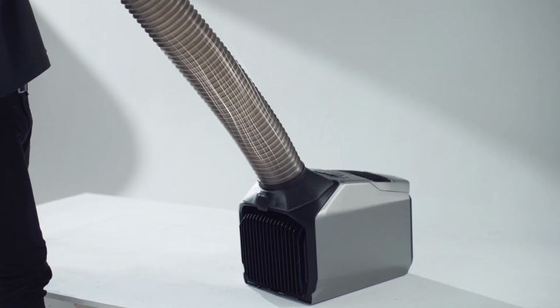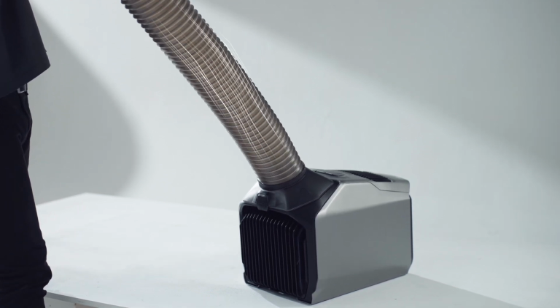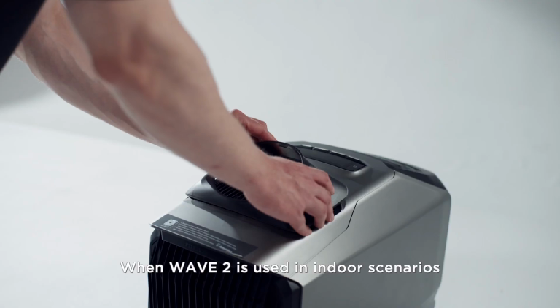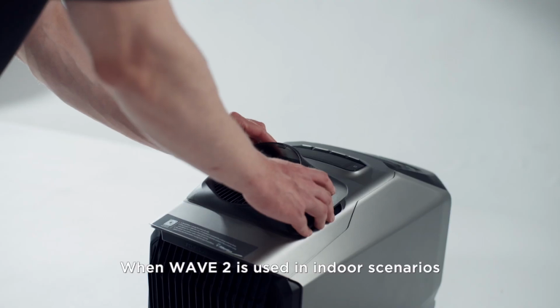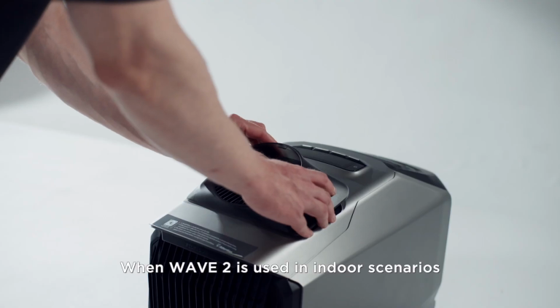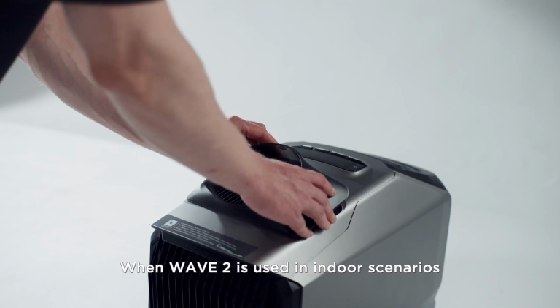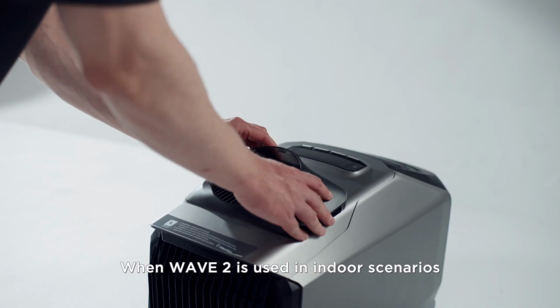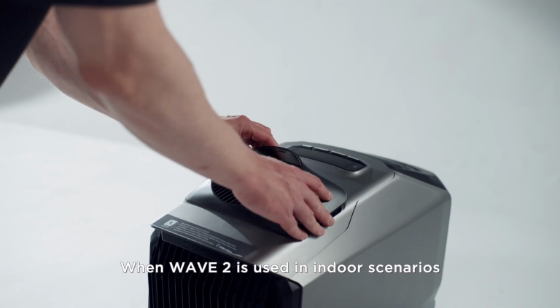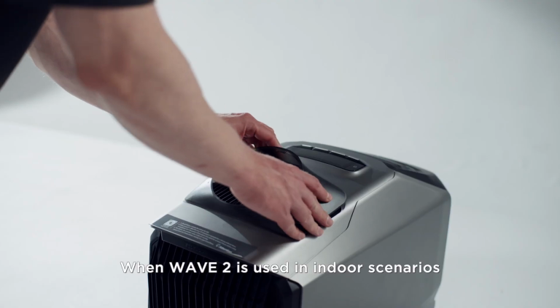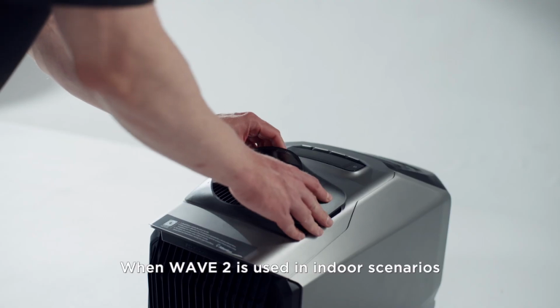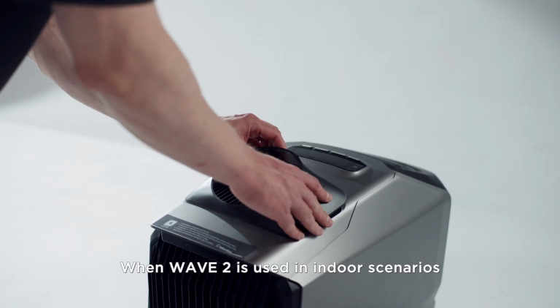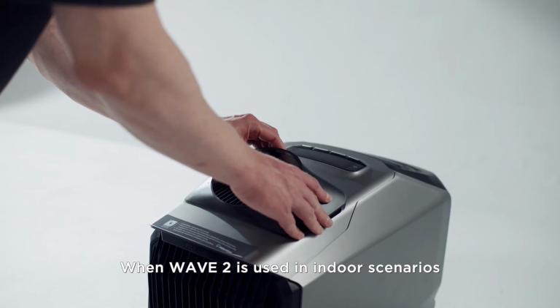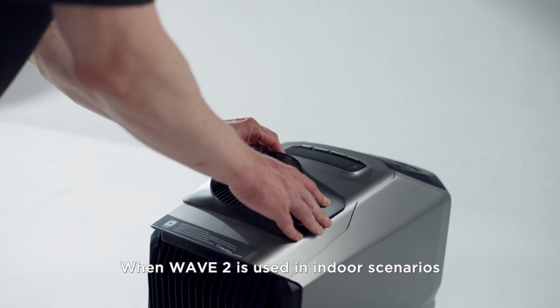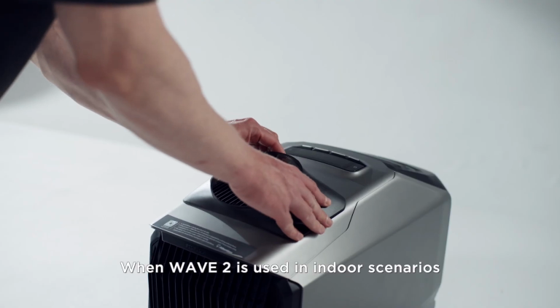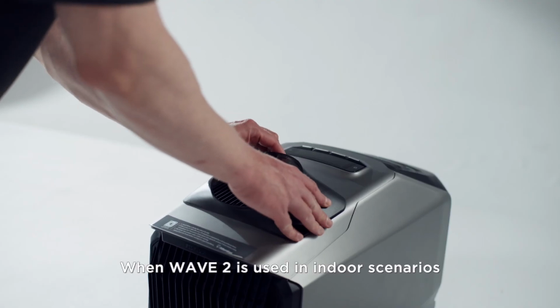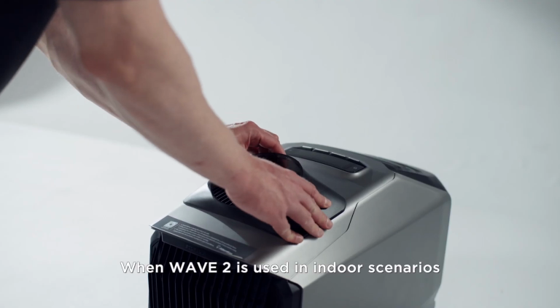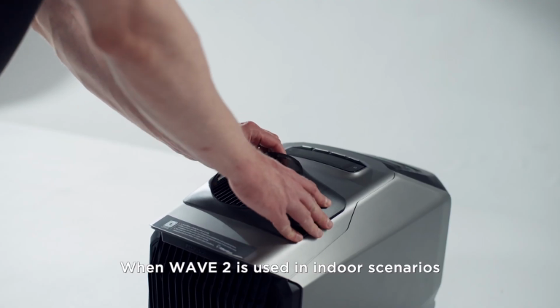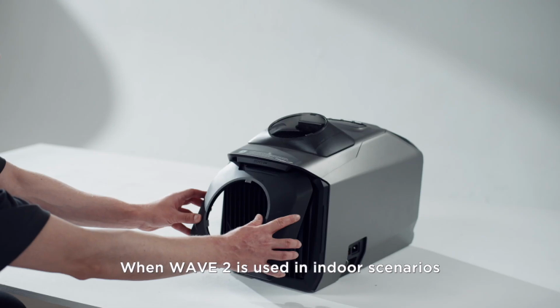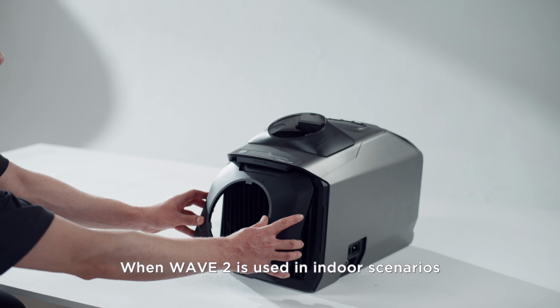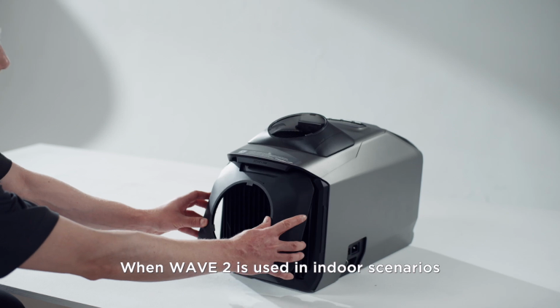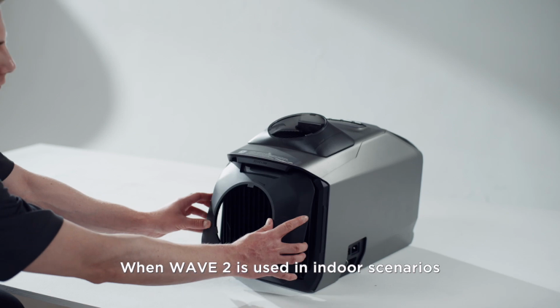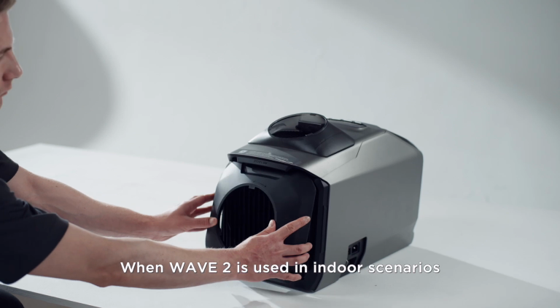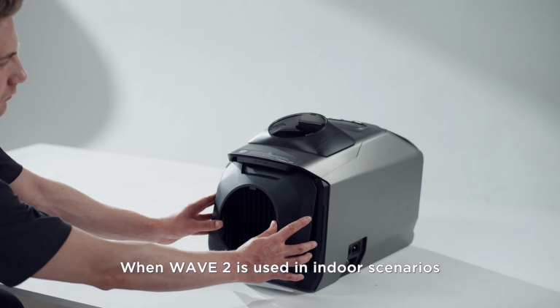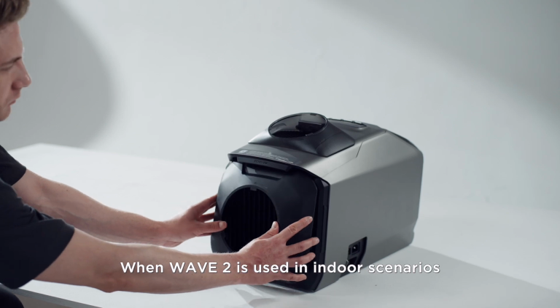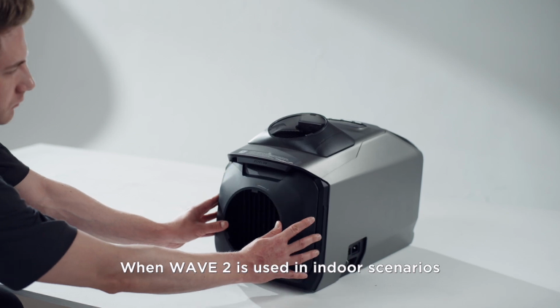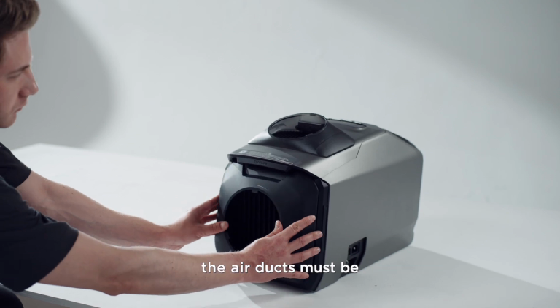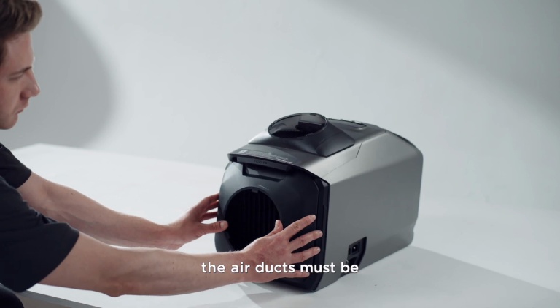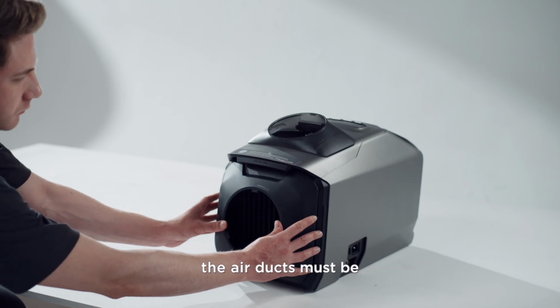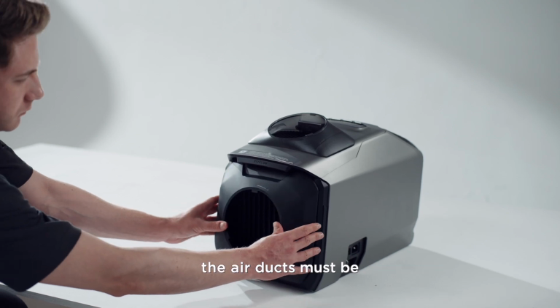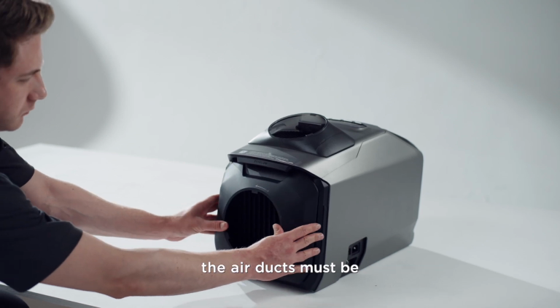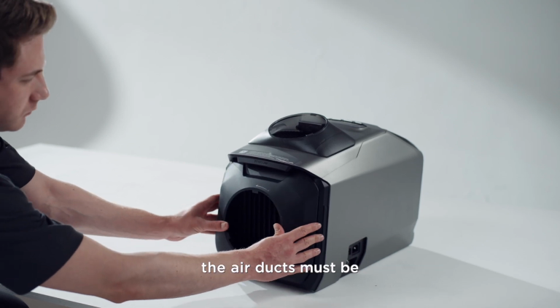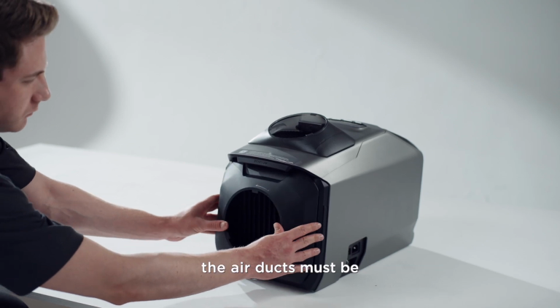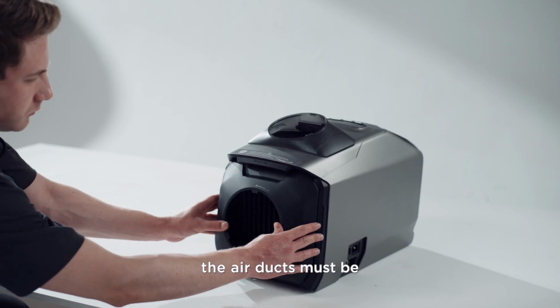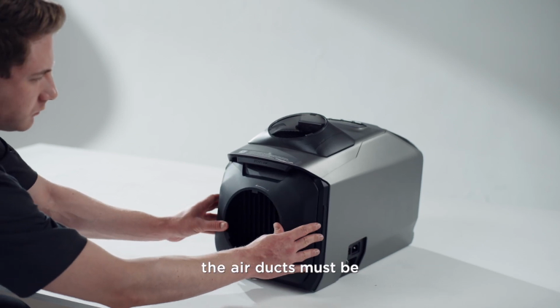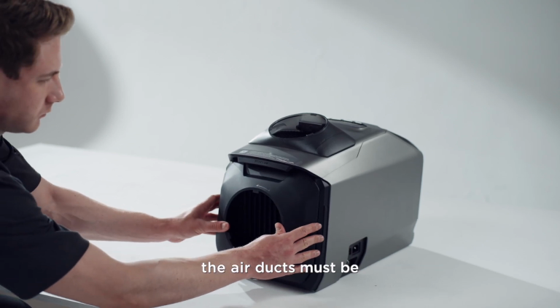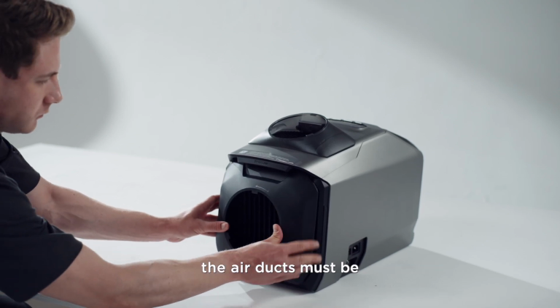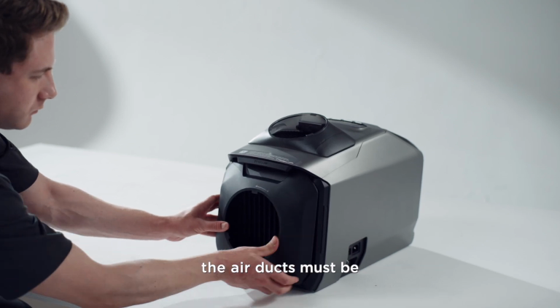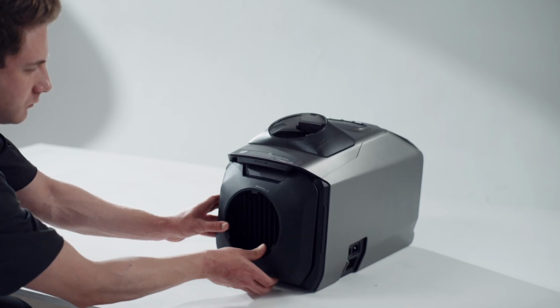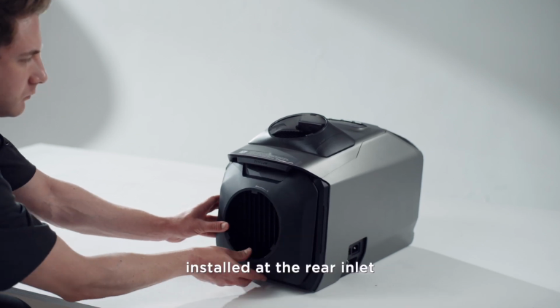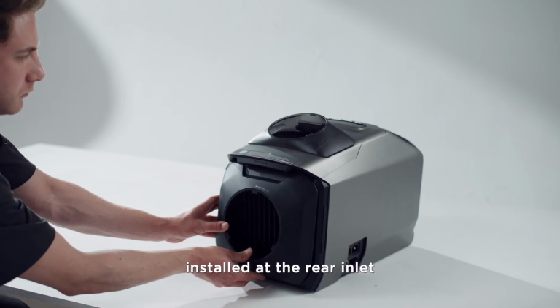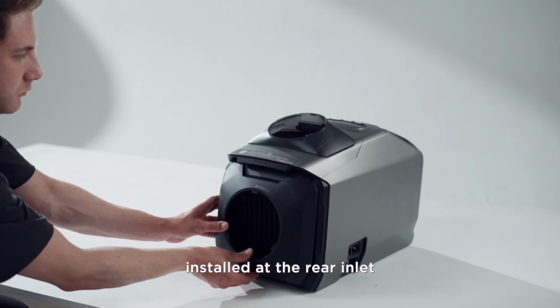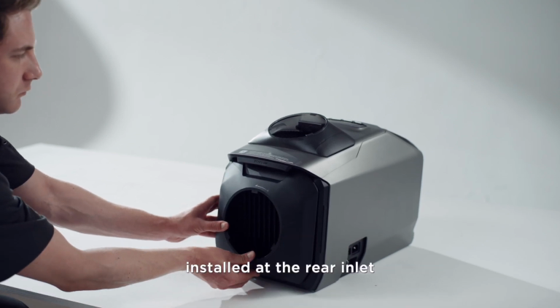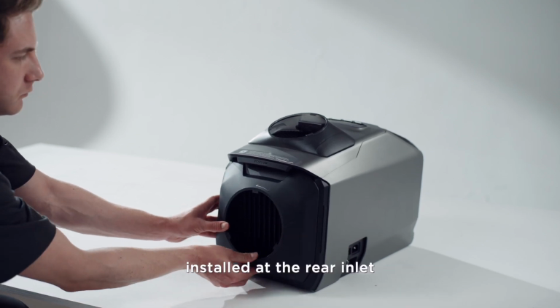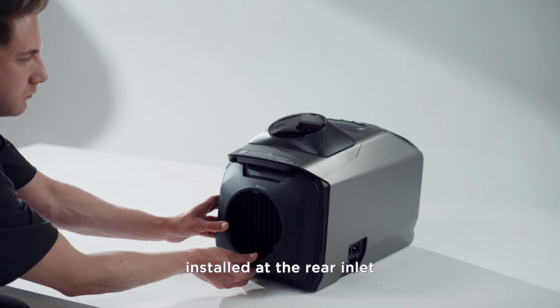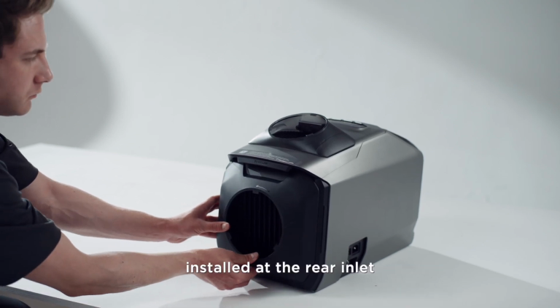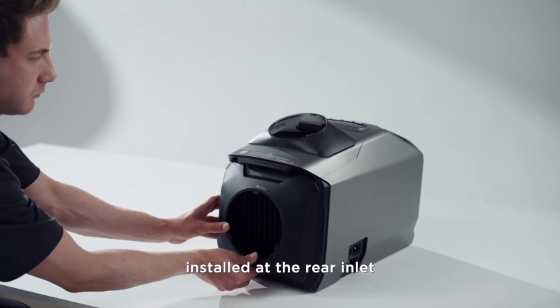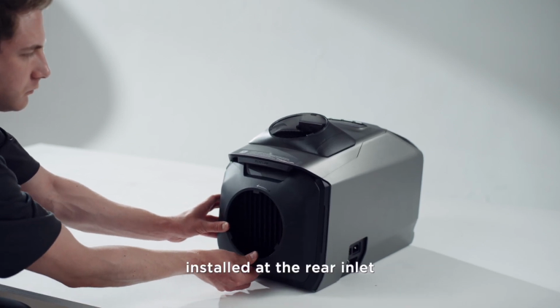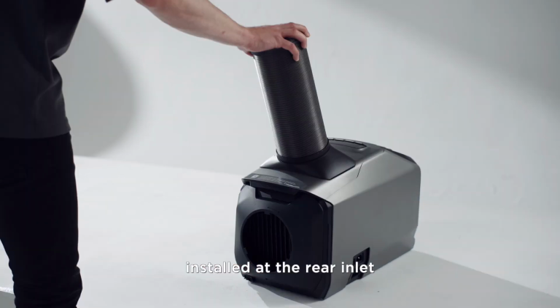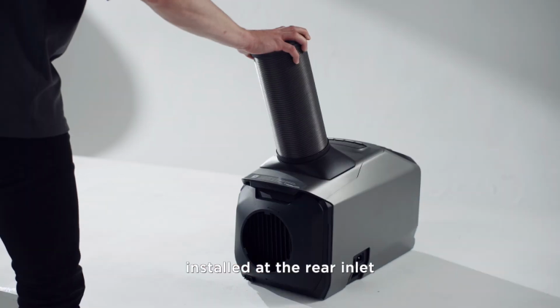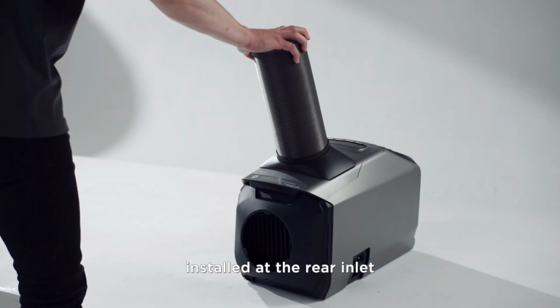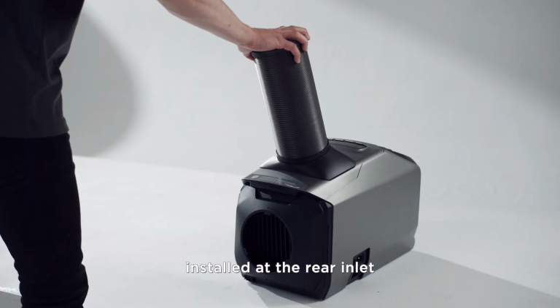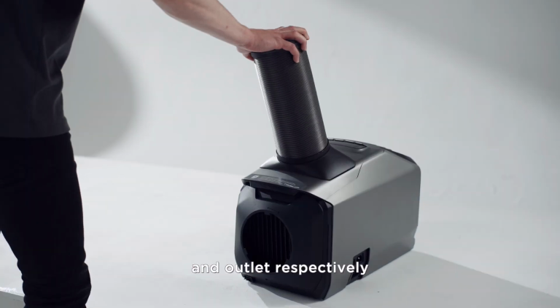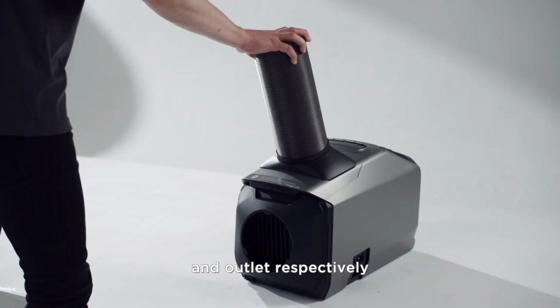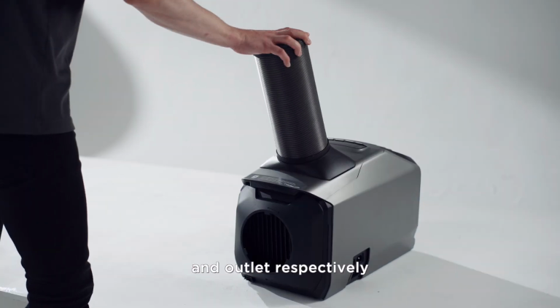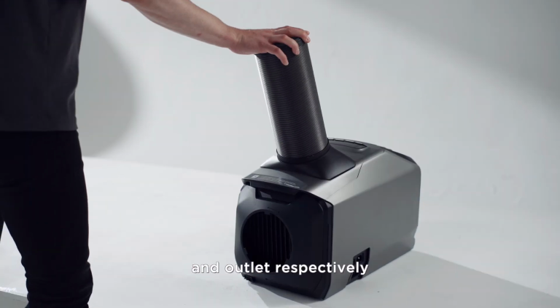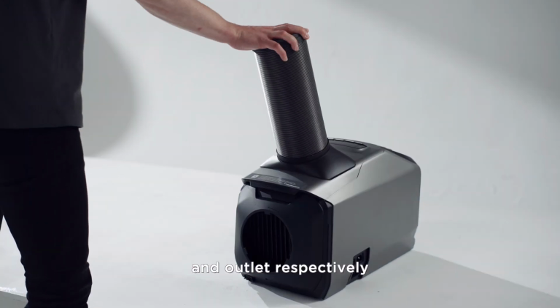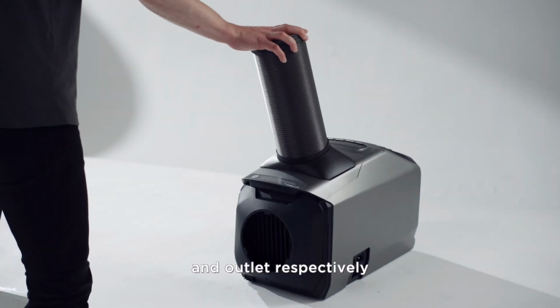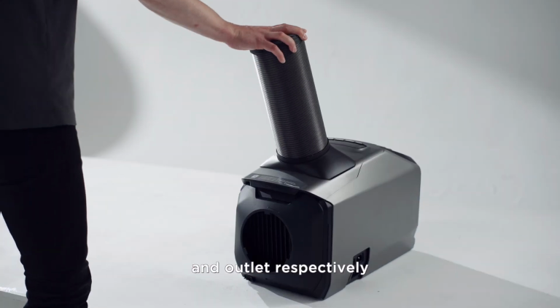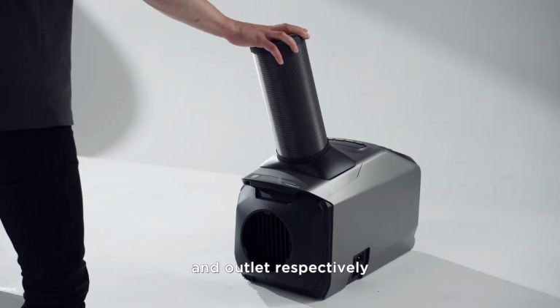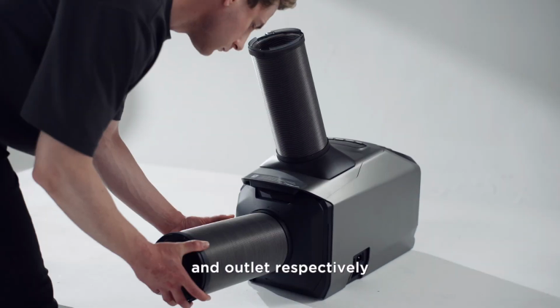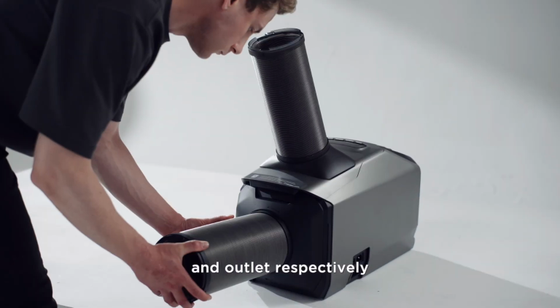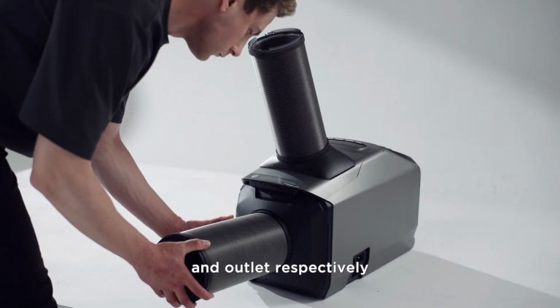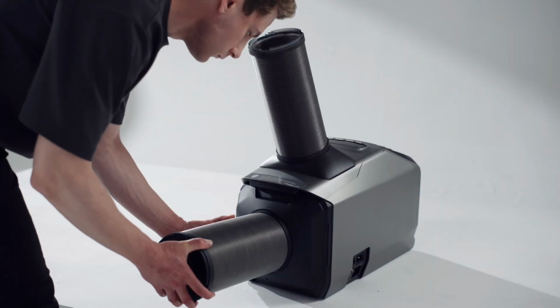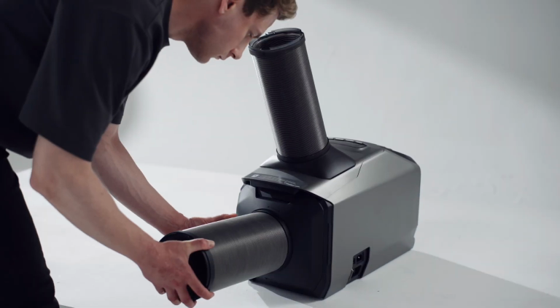When Wave 2 is used in indoor scenarios, the air ducts must be installed at the rear inlet and outlet respectively.